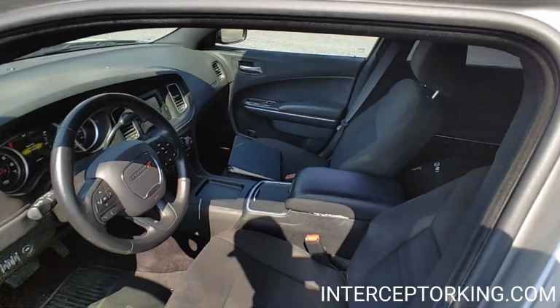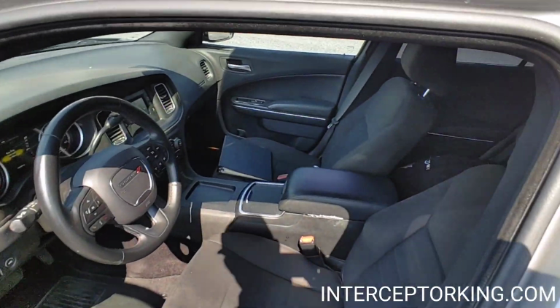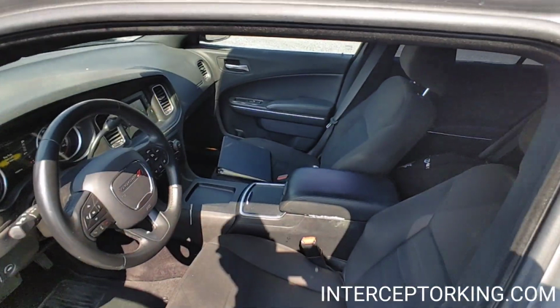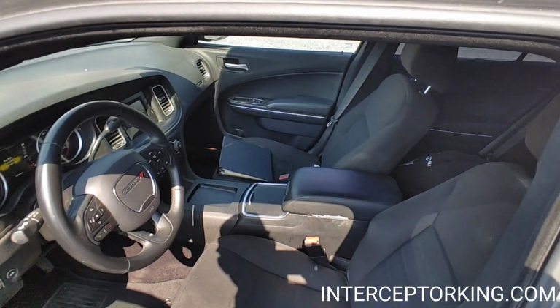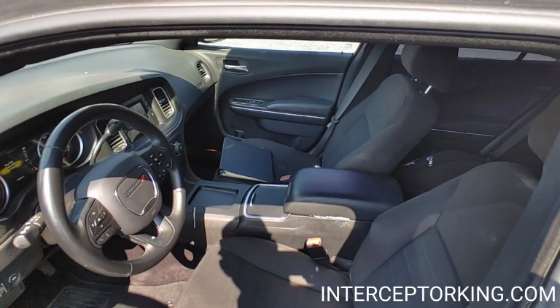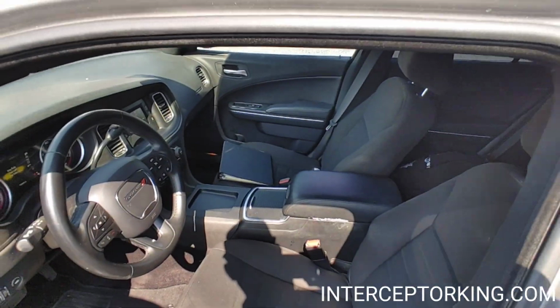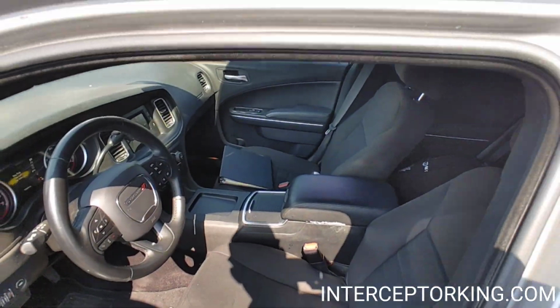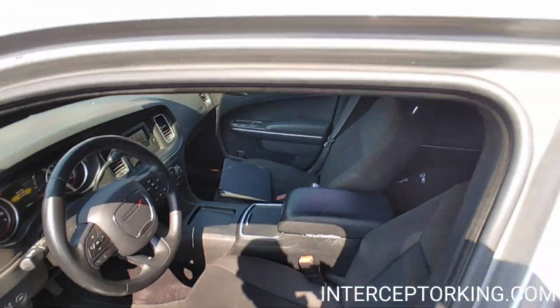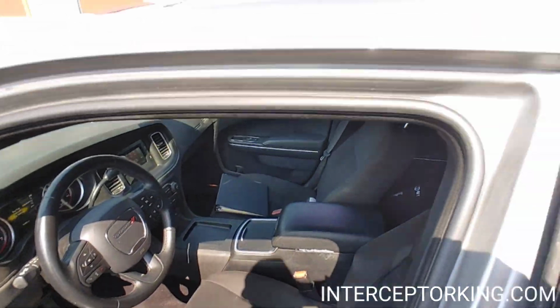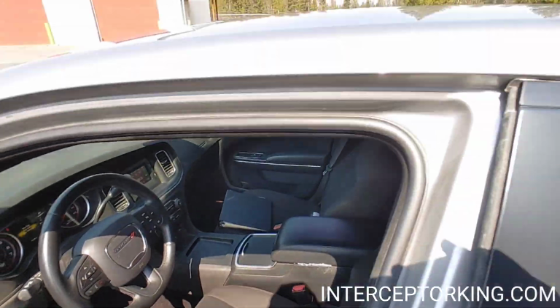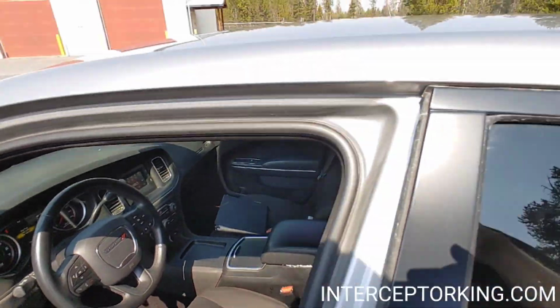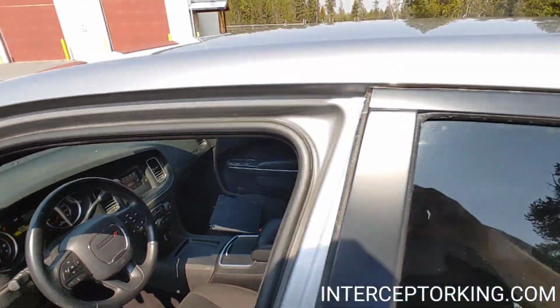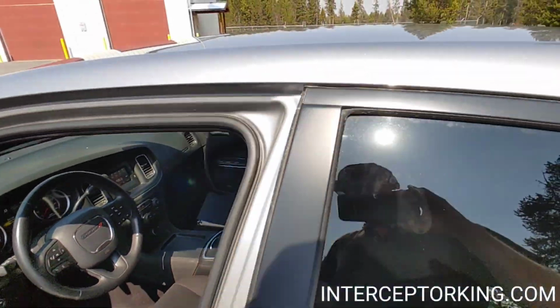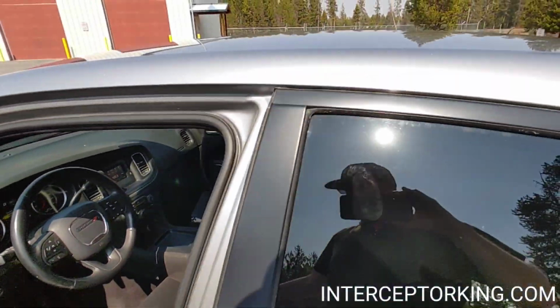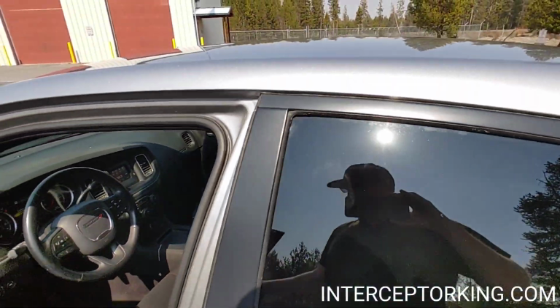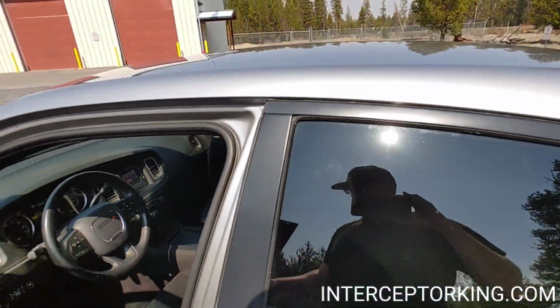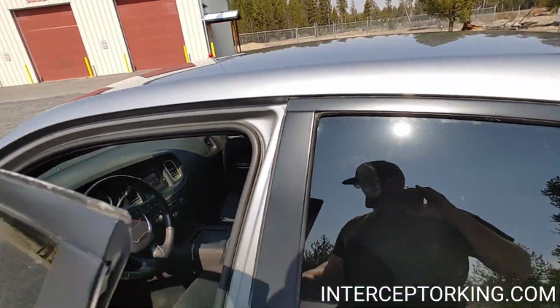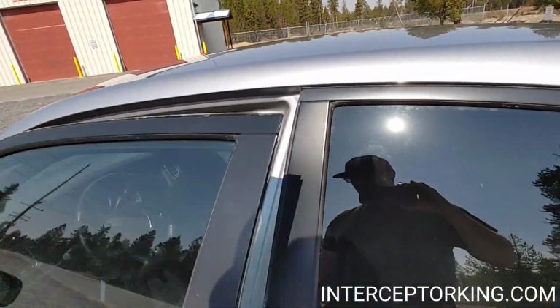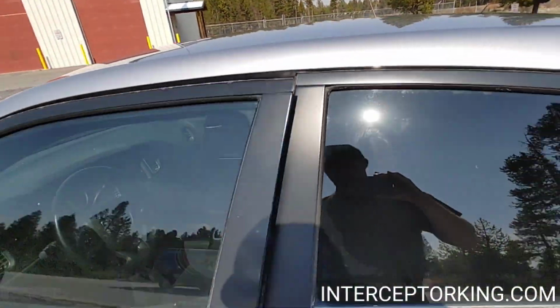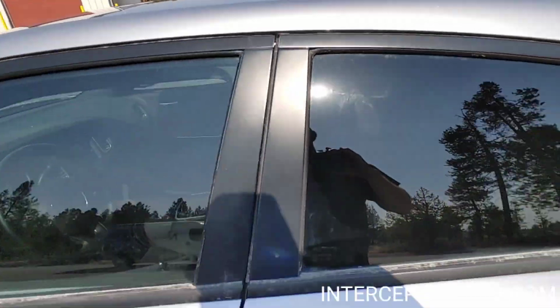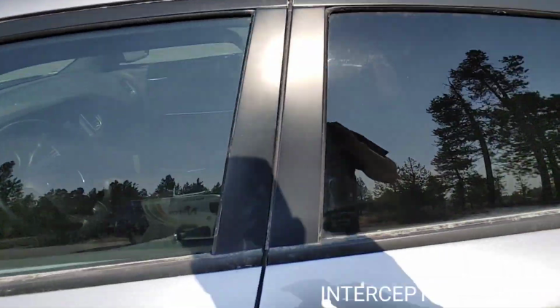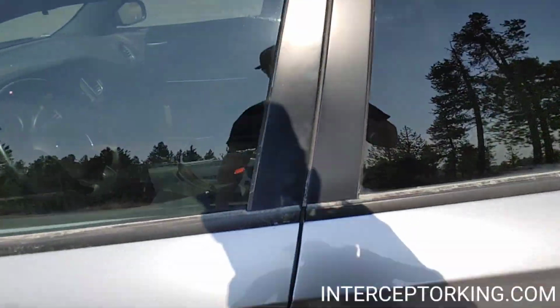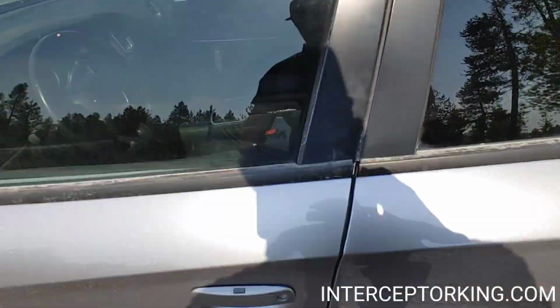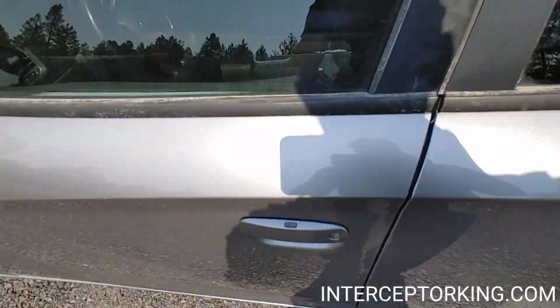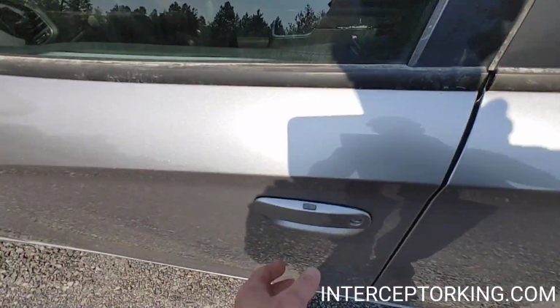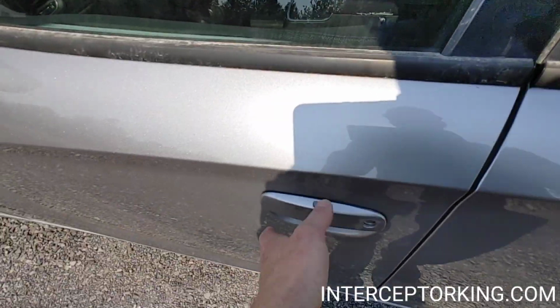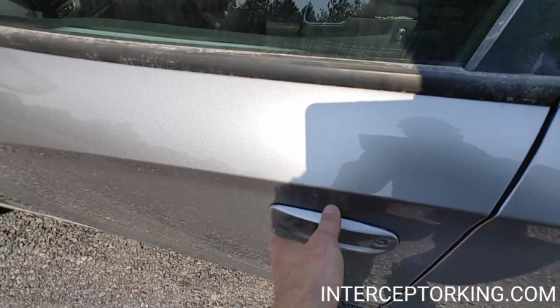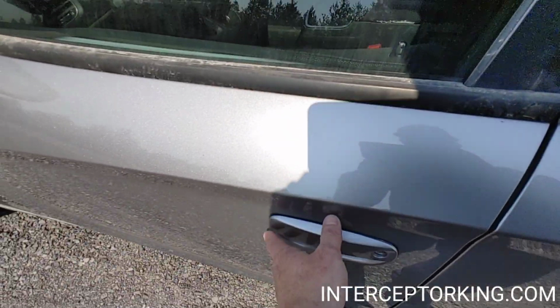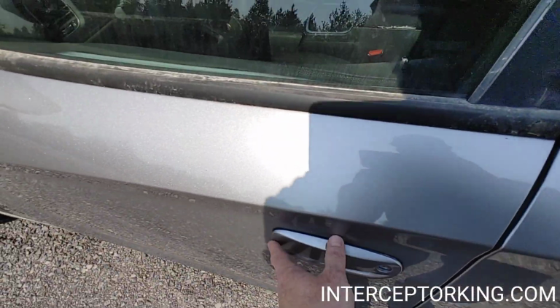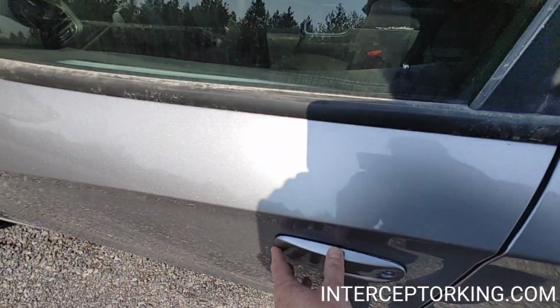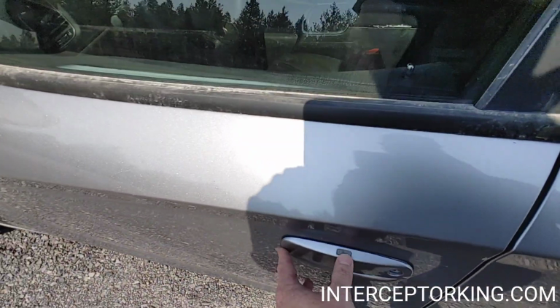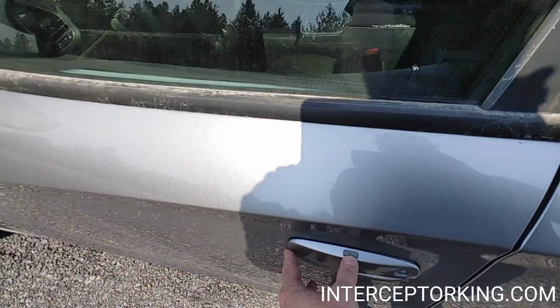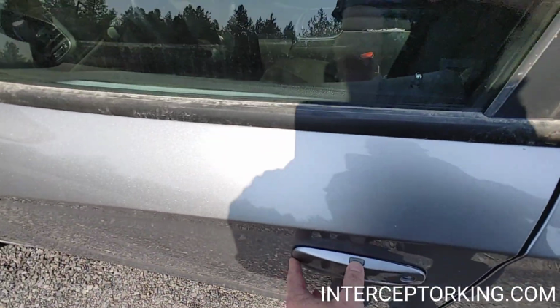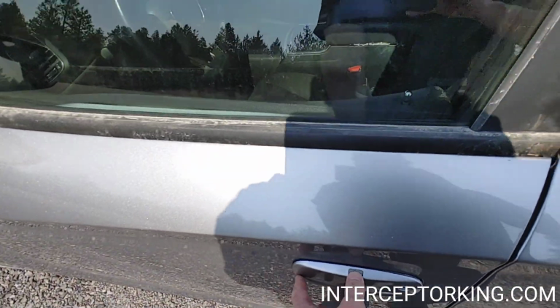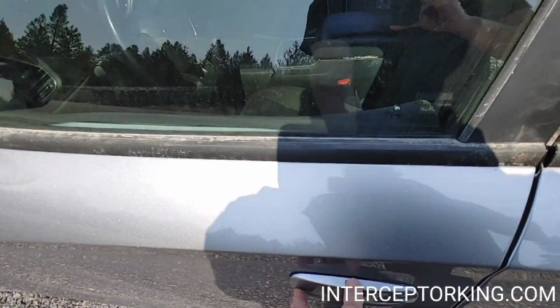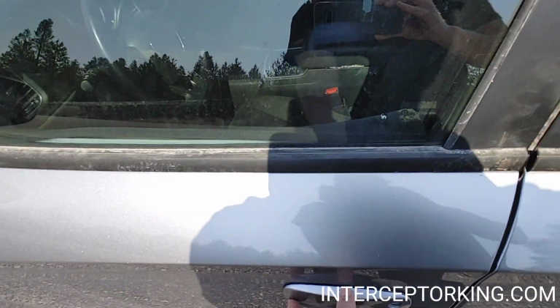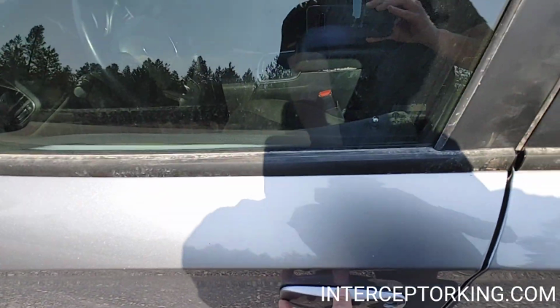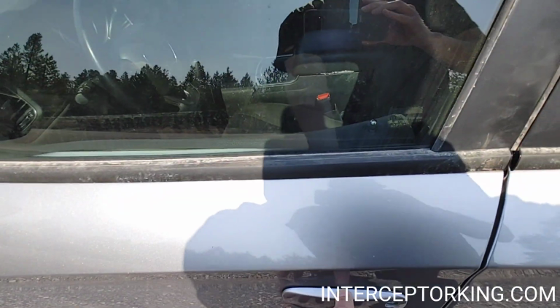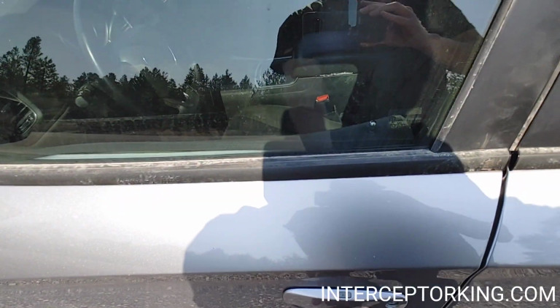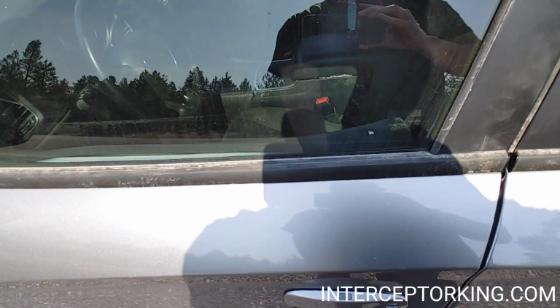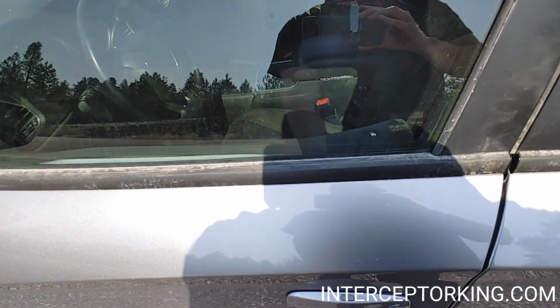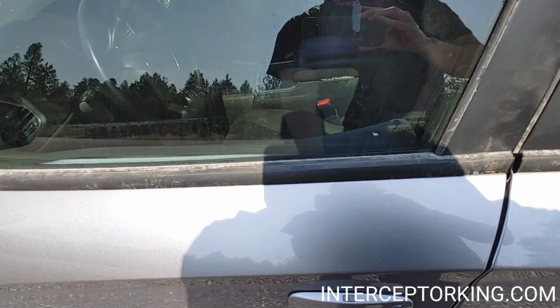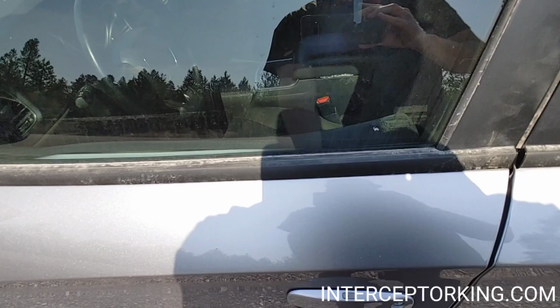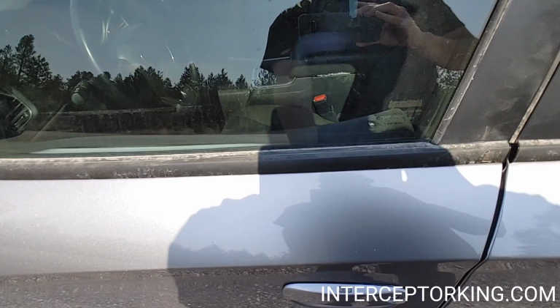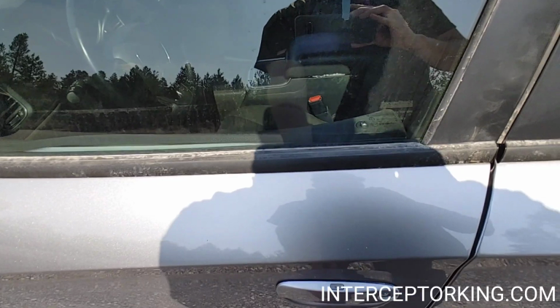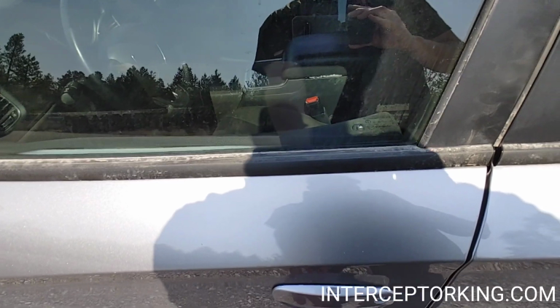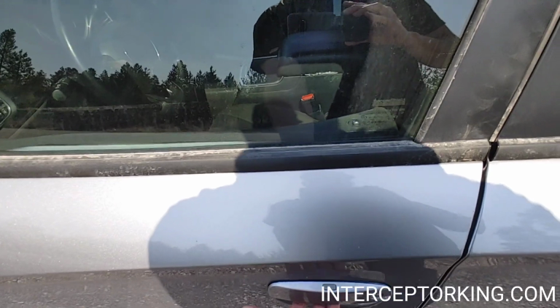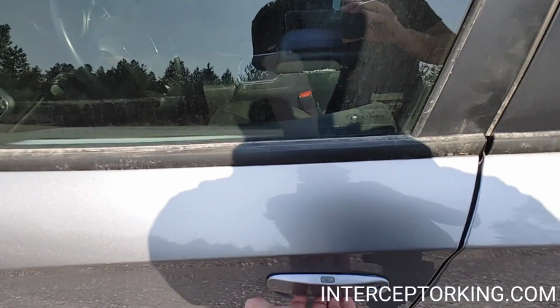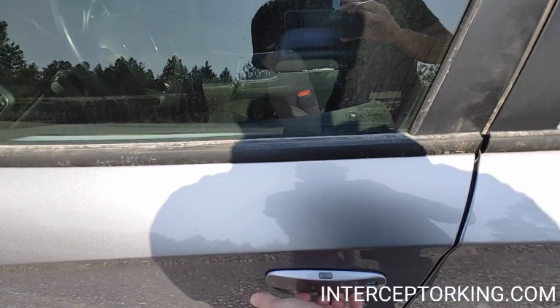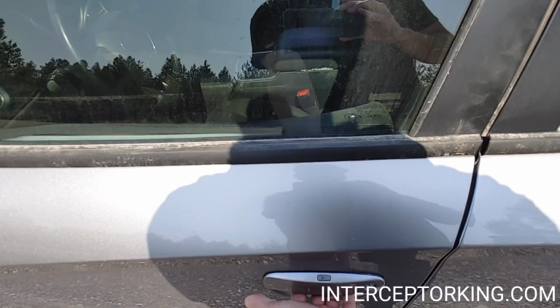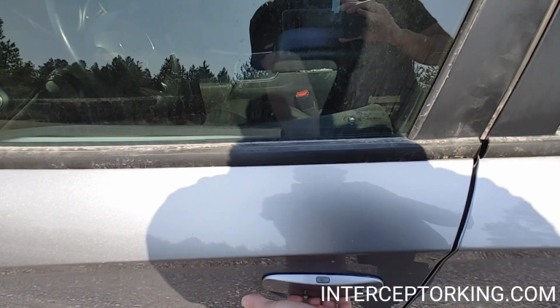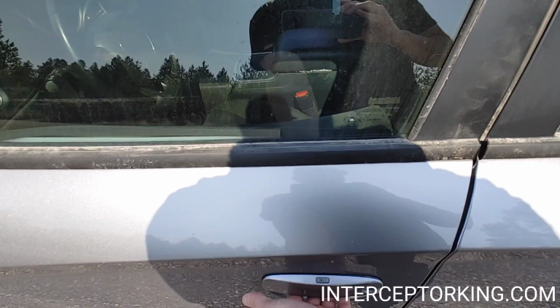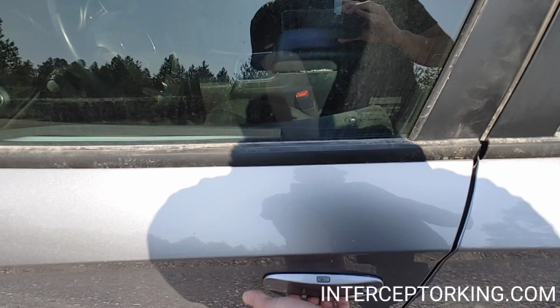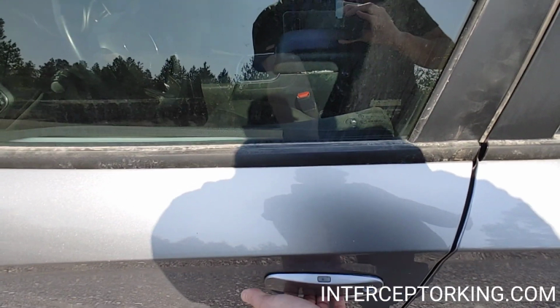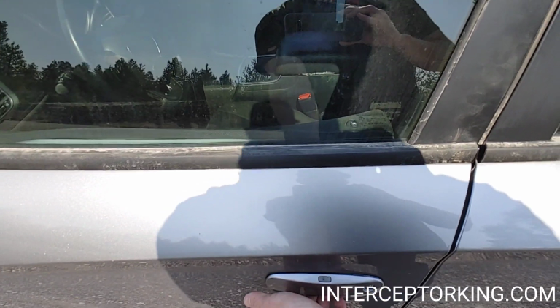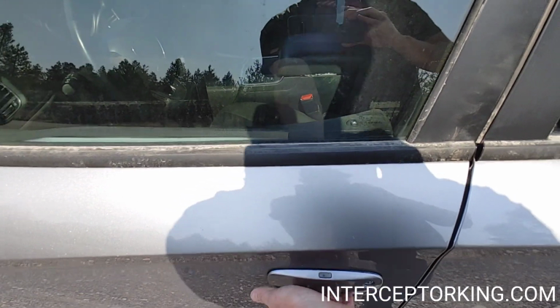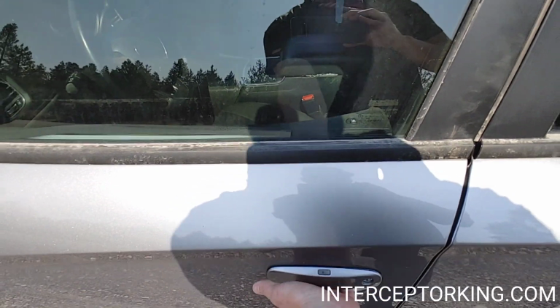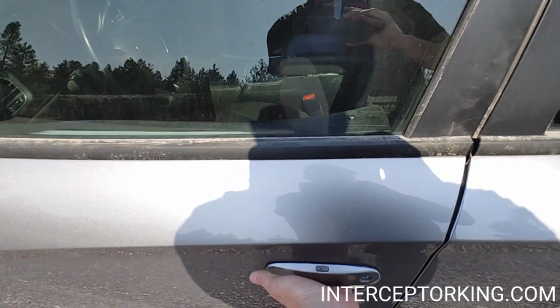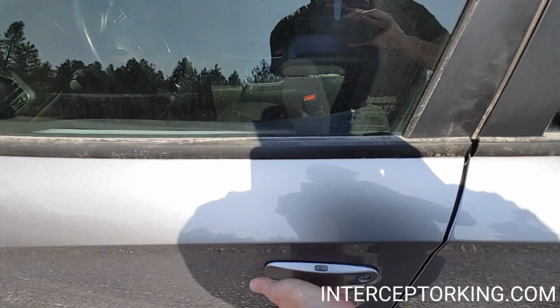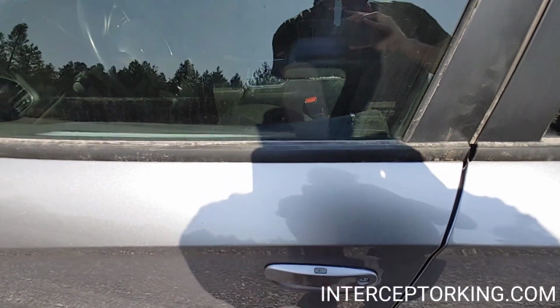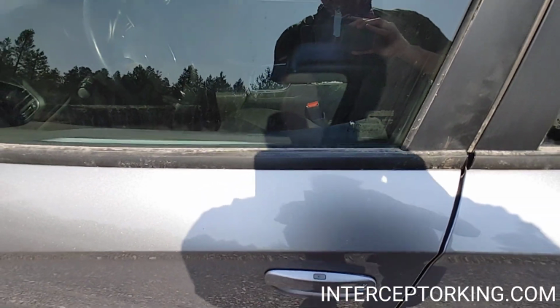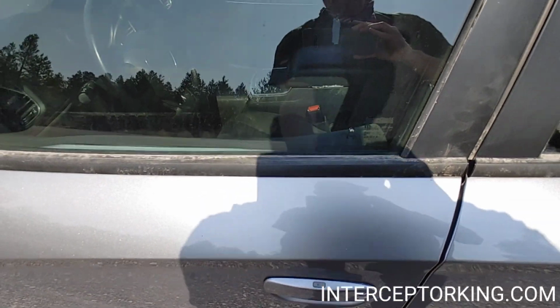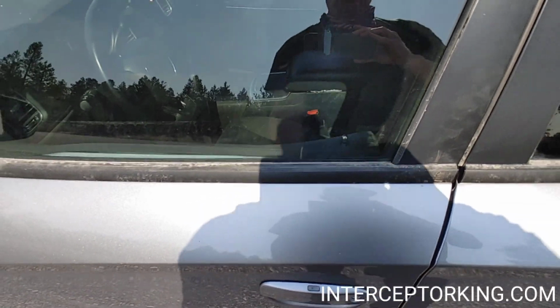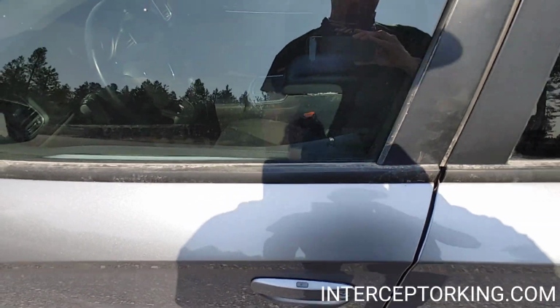You lock it right here and you can unlock it by grabbing the underside of the handle.